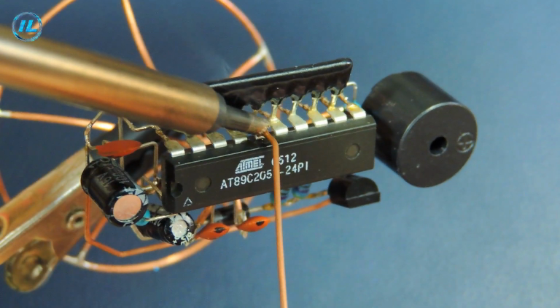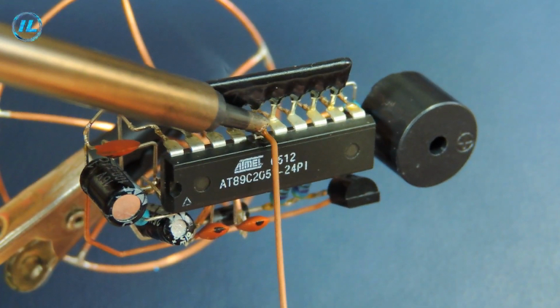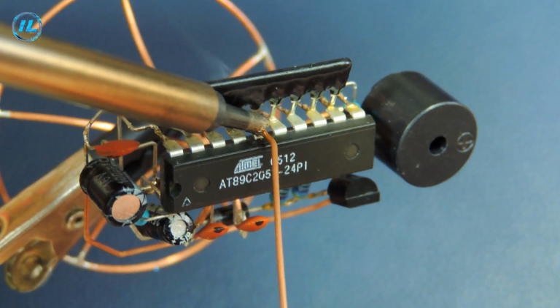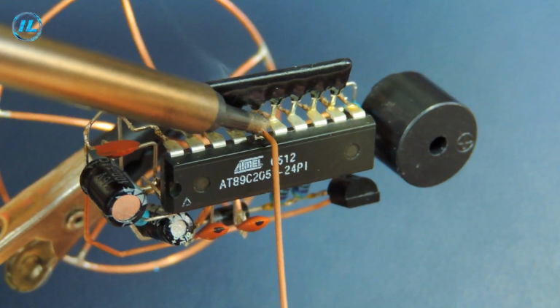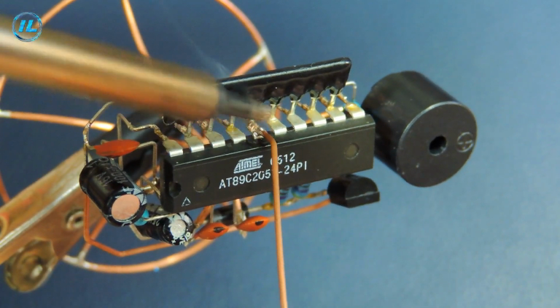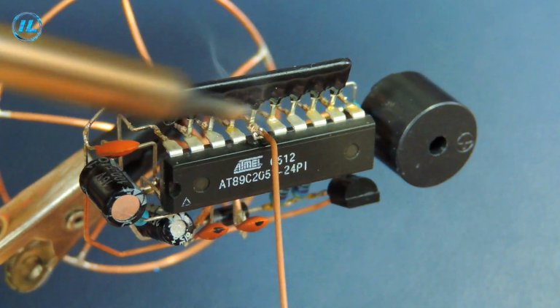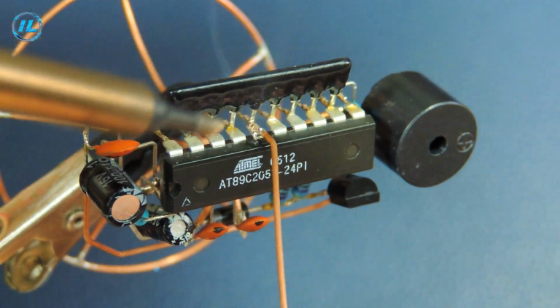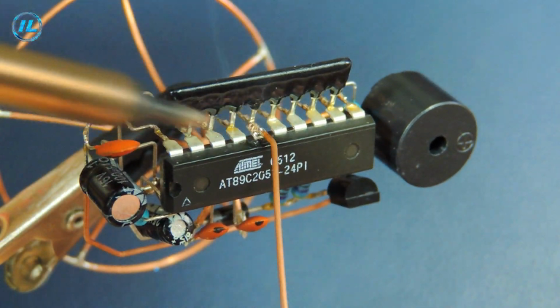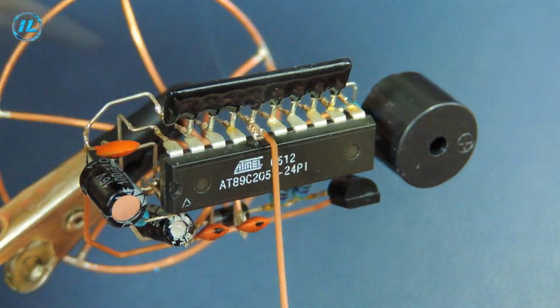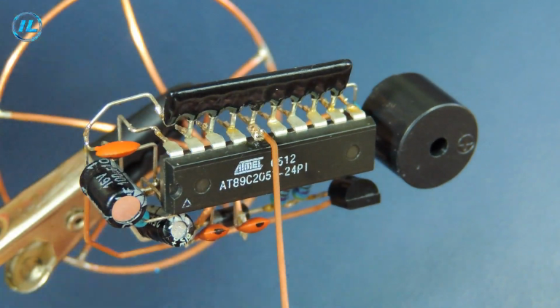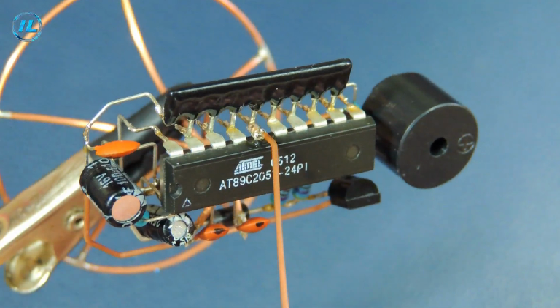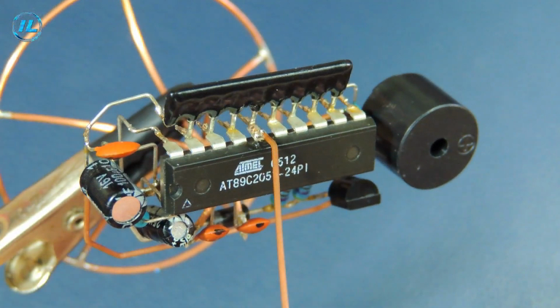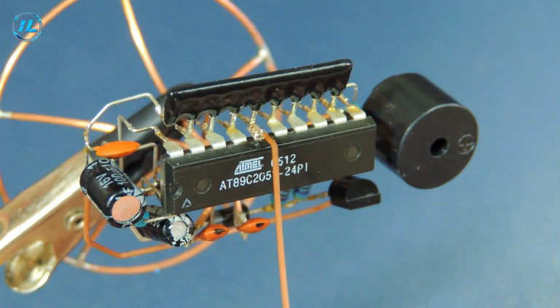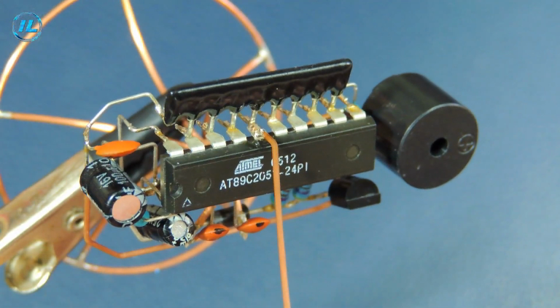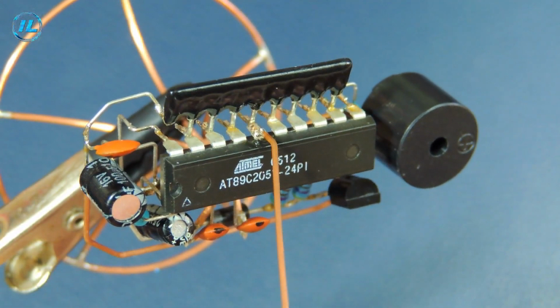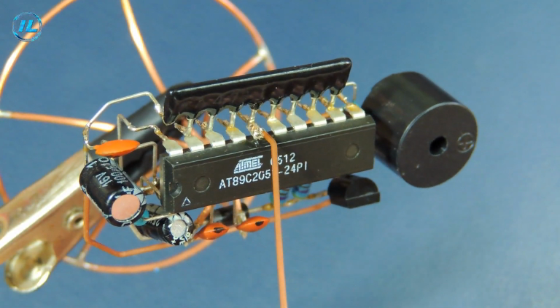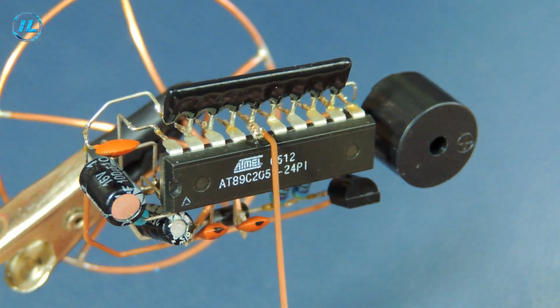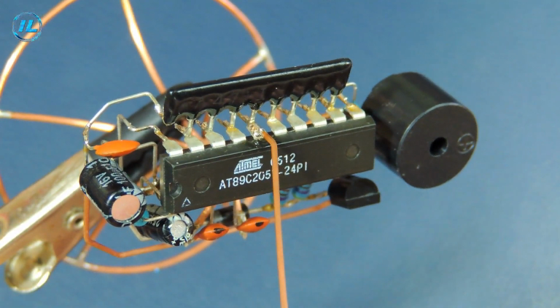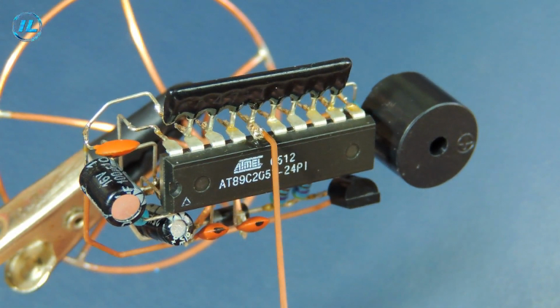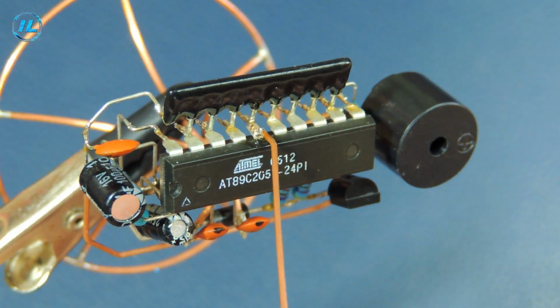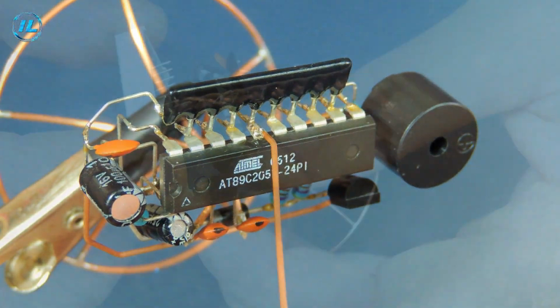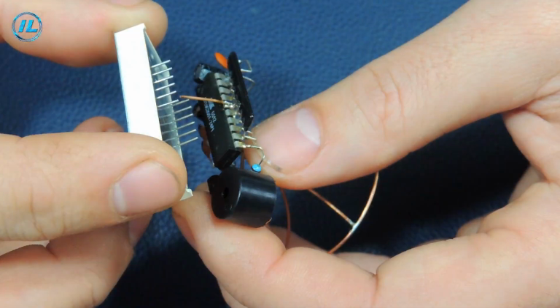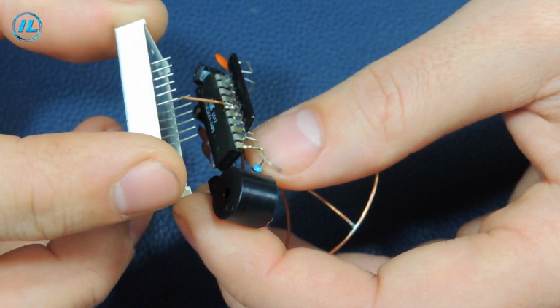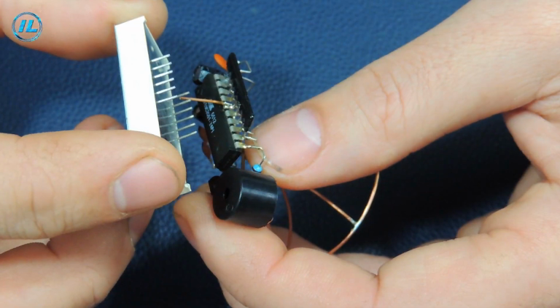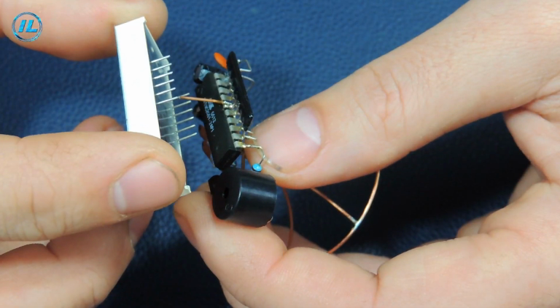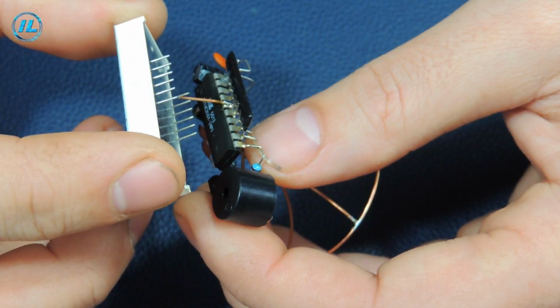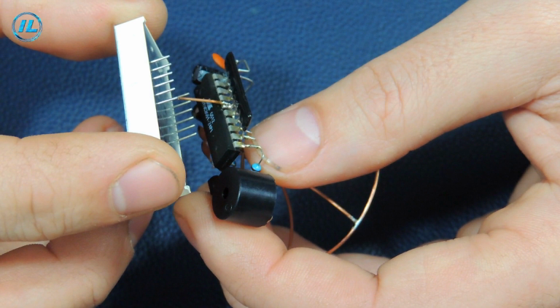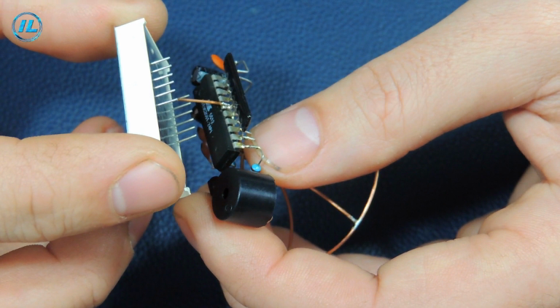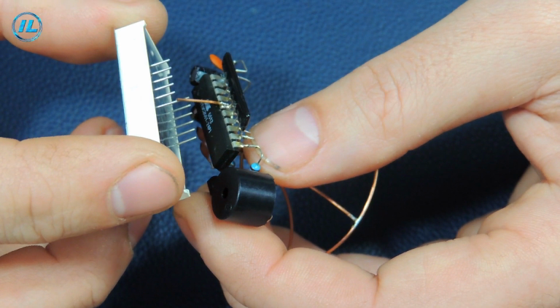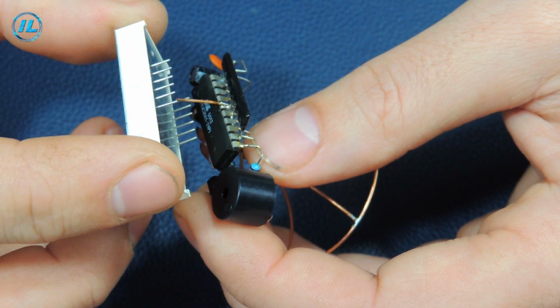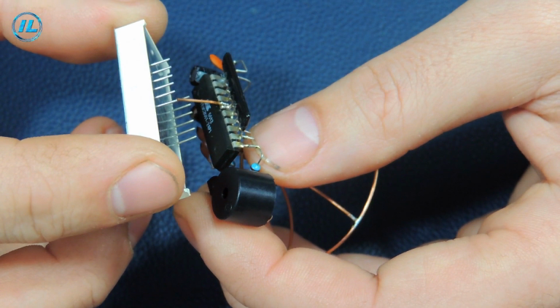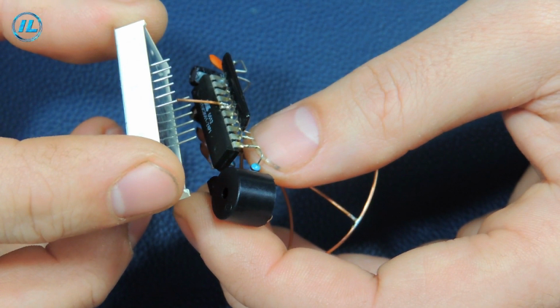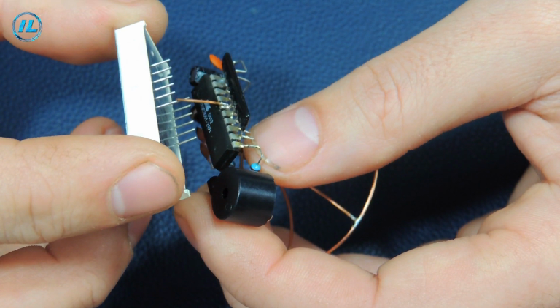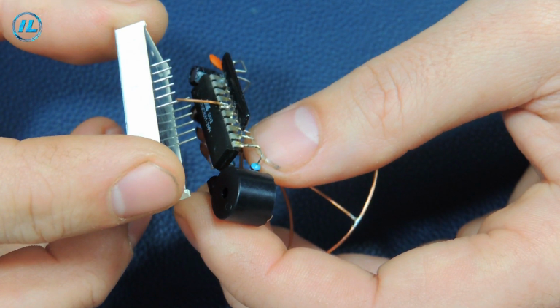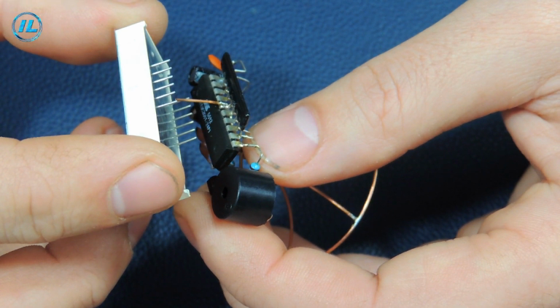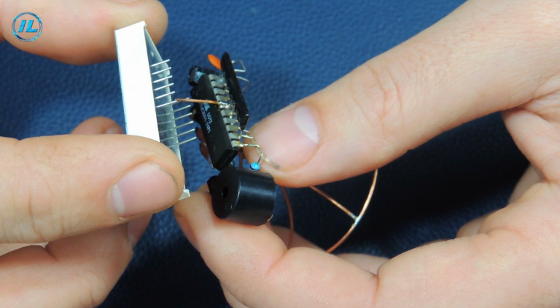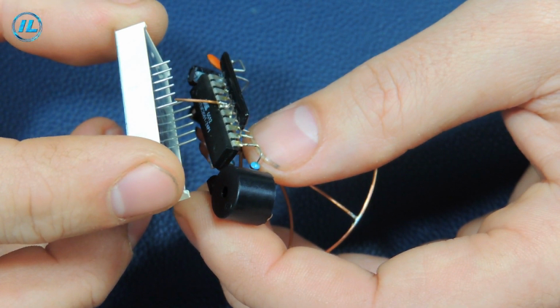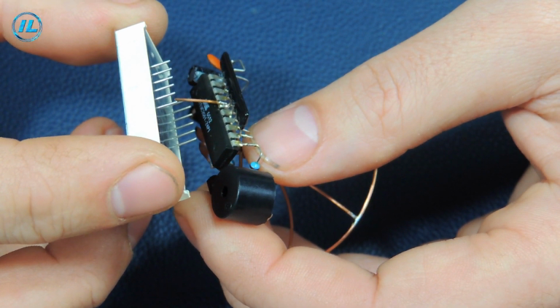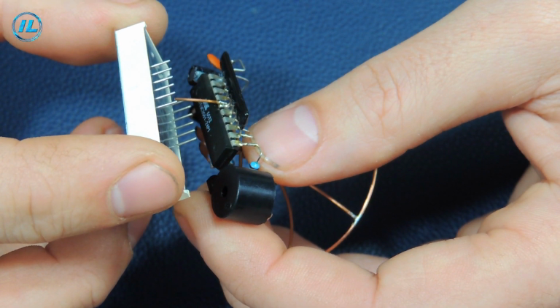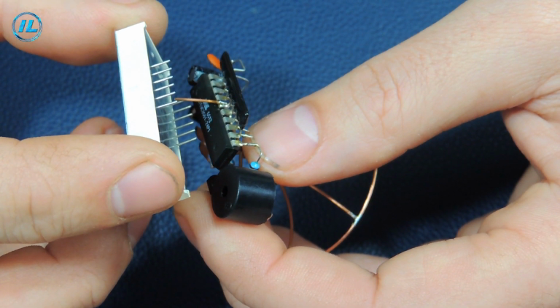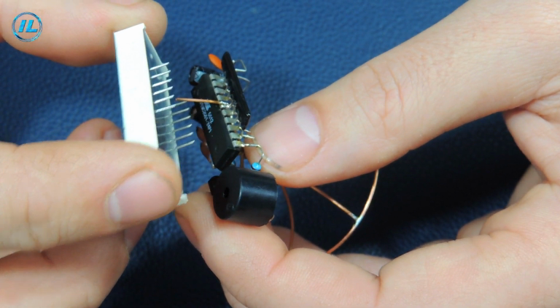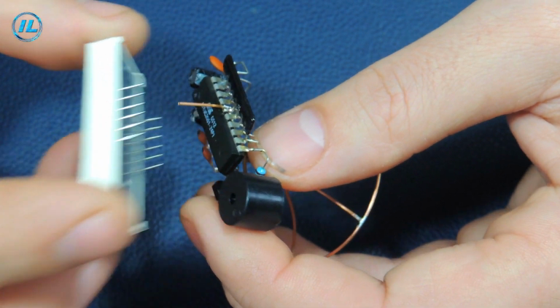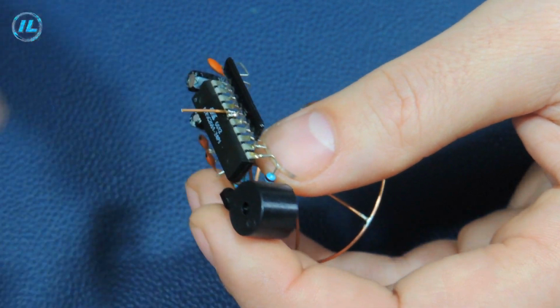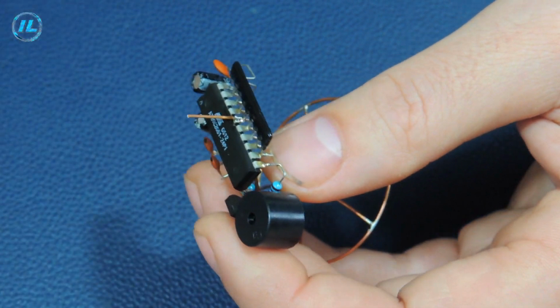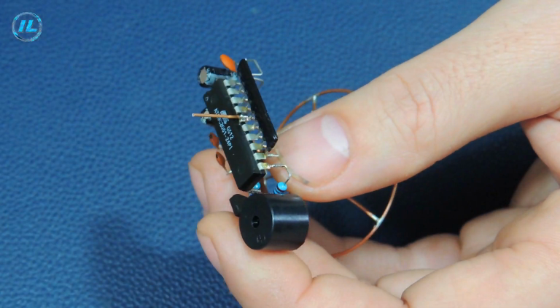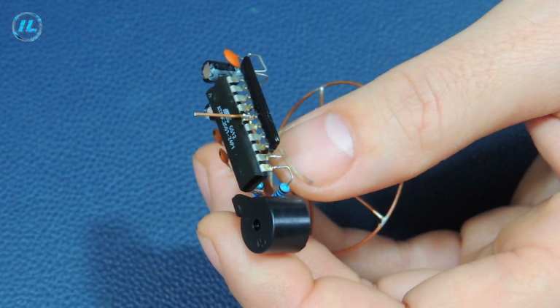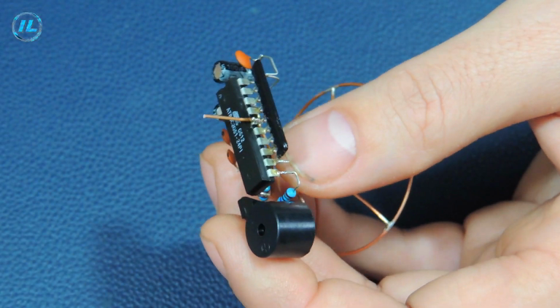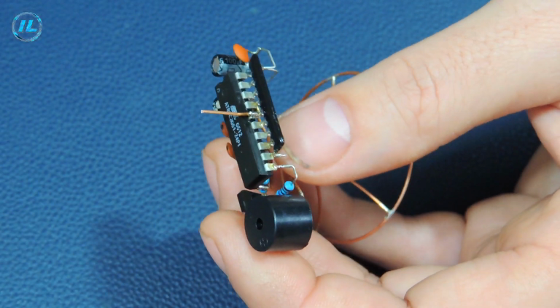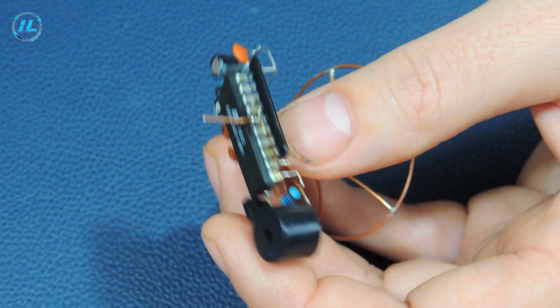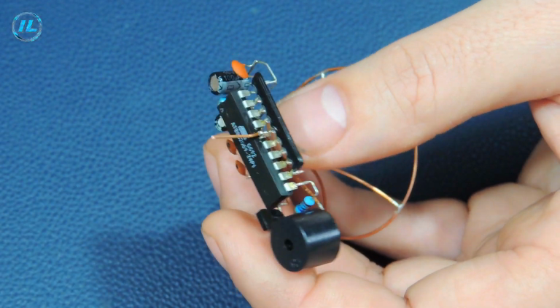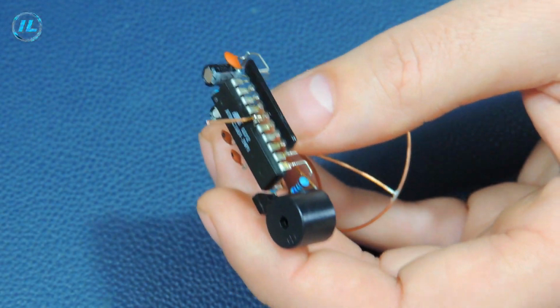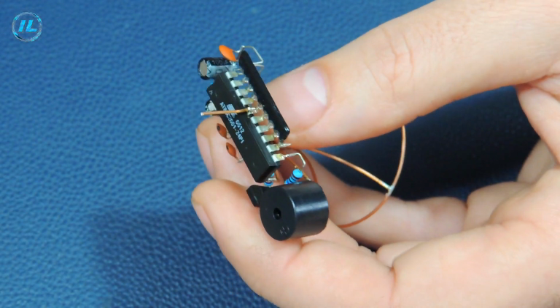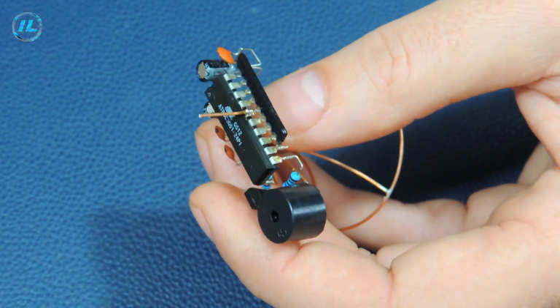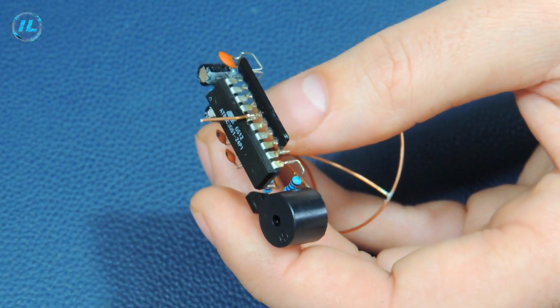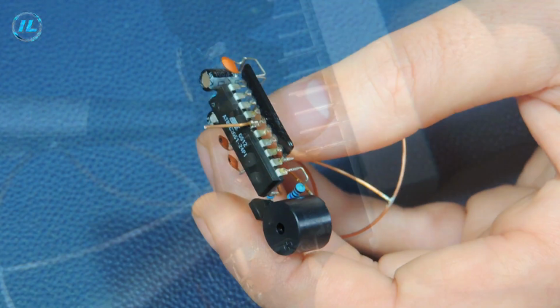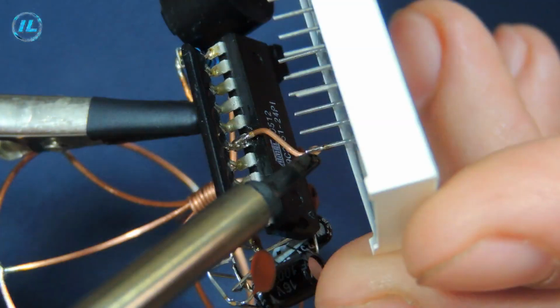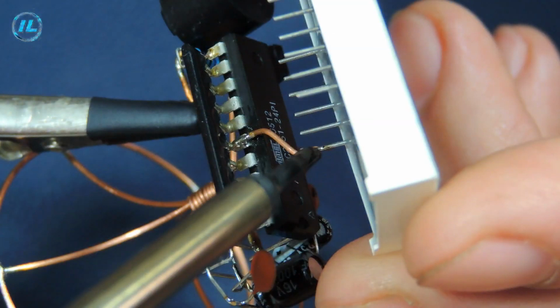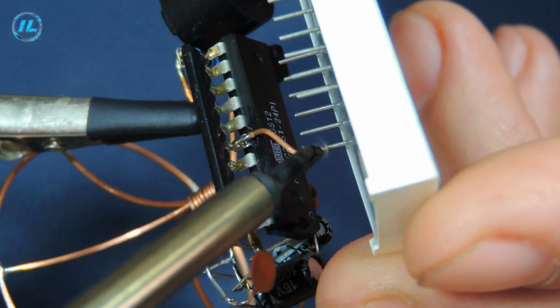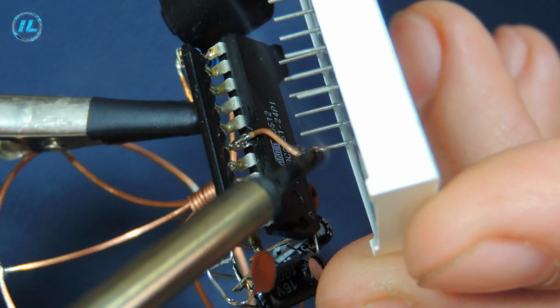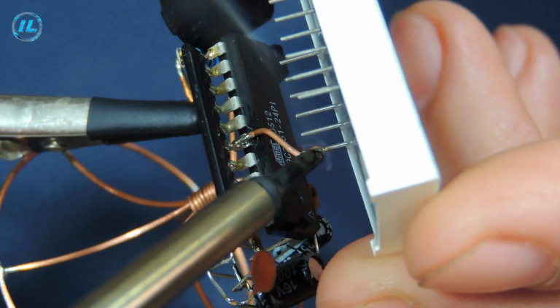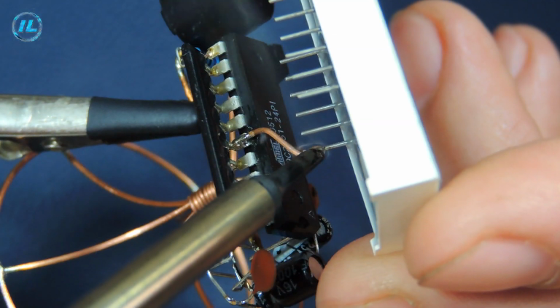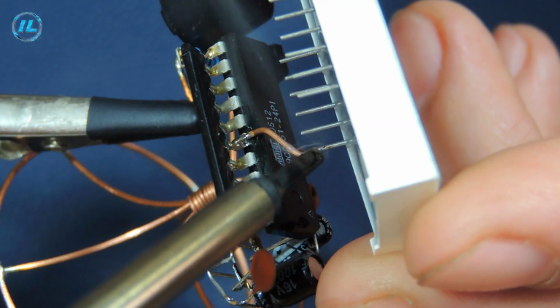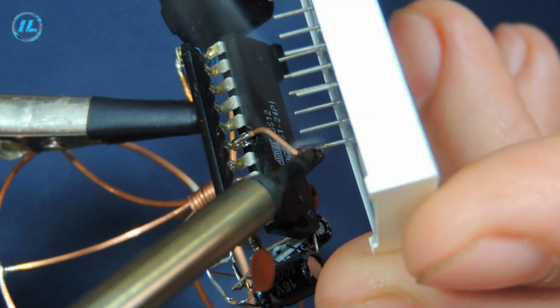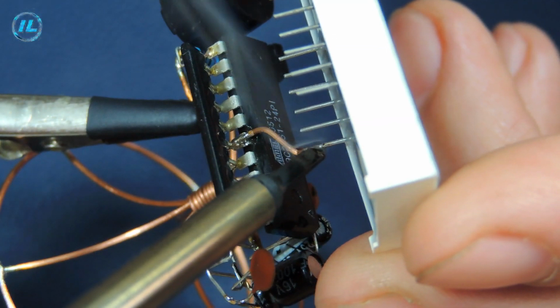Now begins one of the most difficult stages of assembly: the installation of the display.